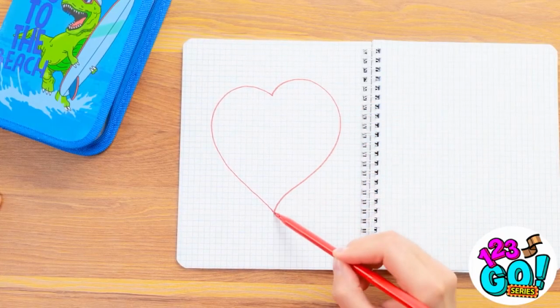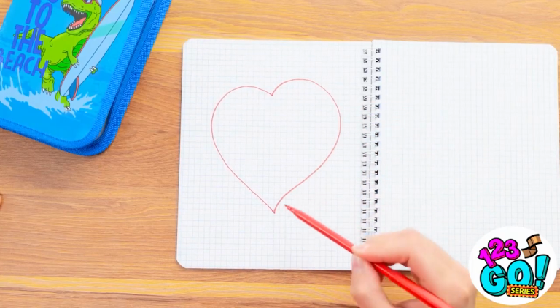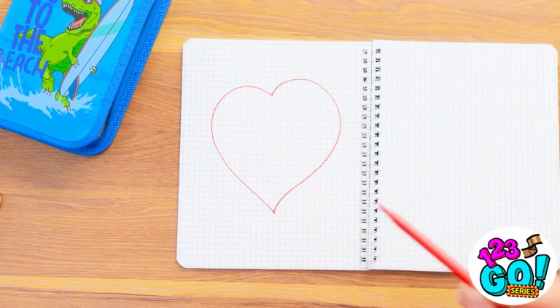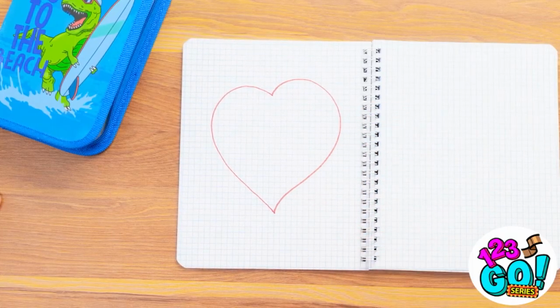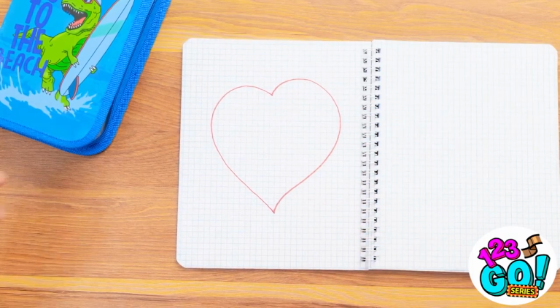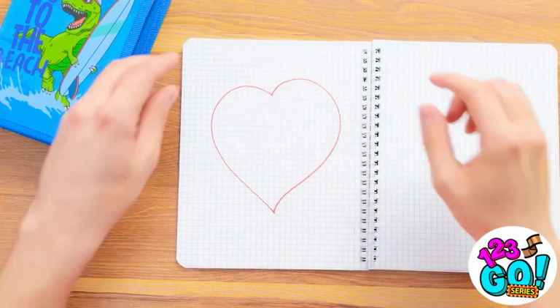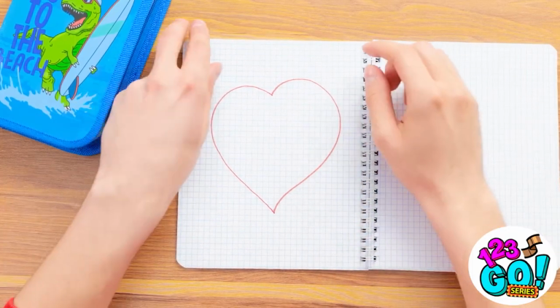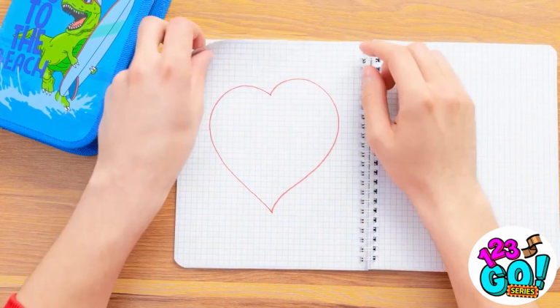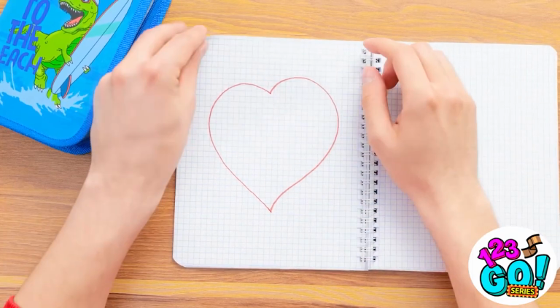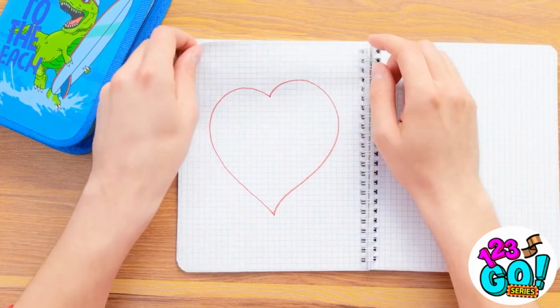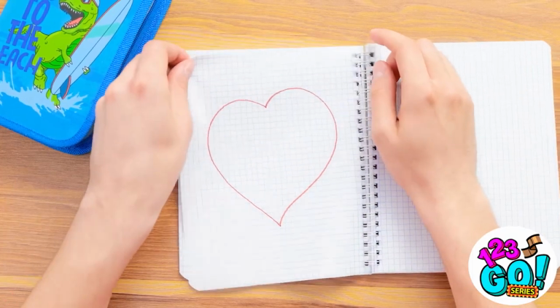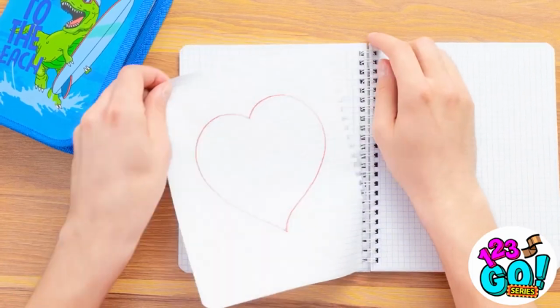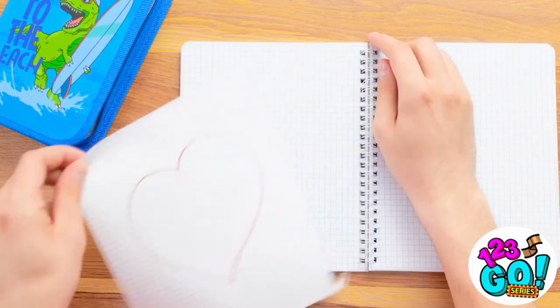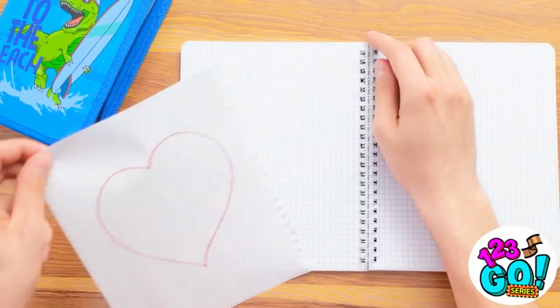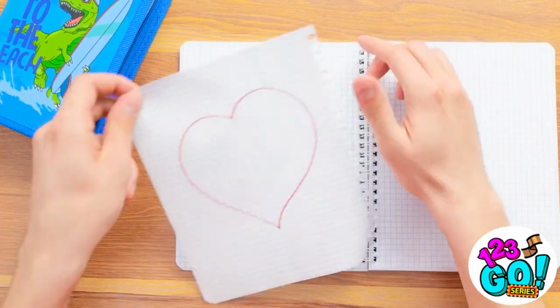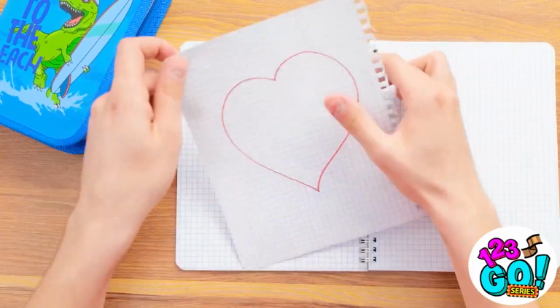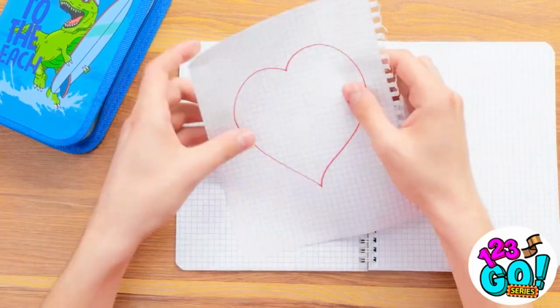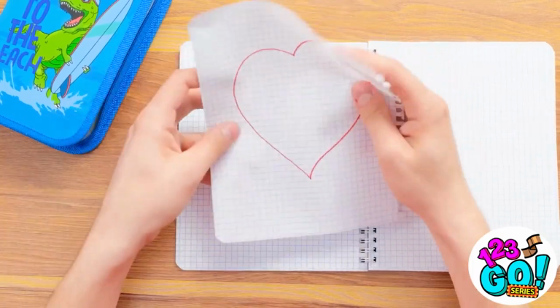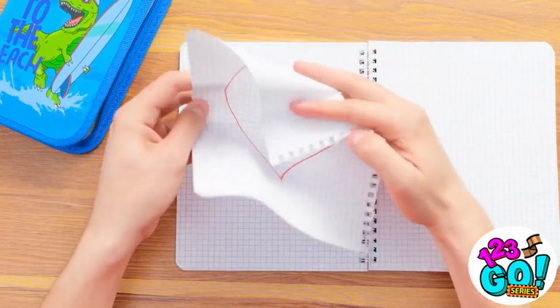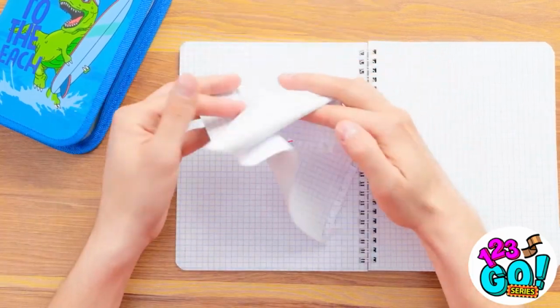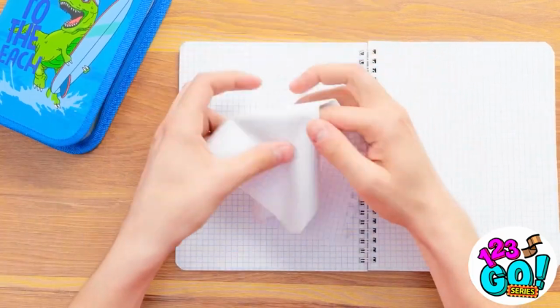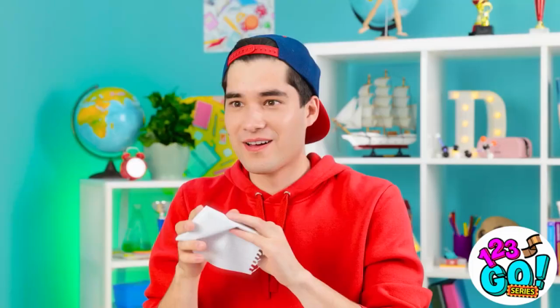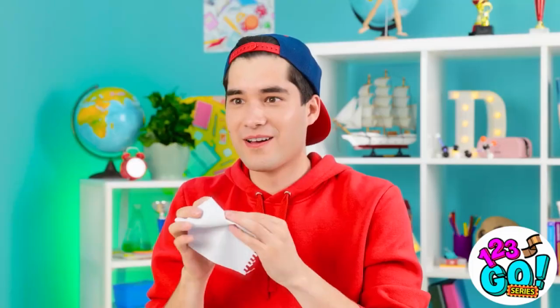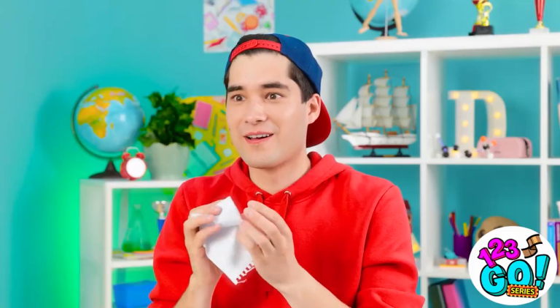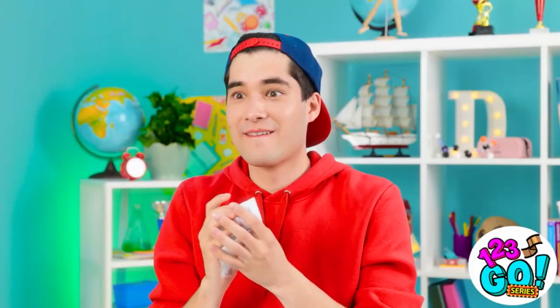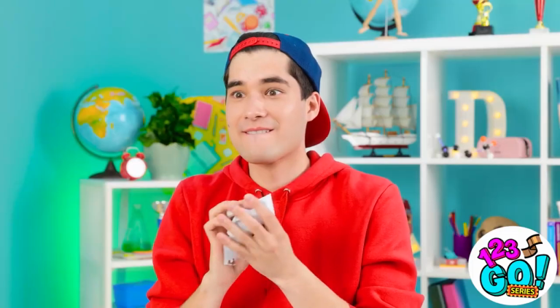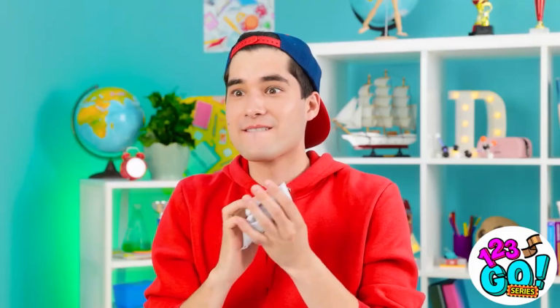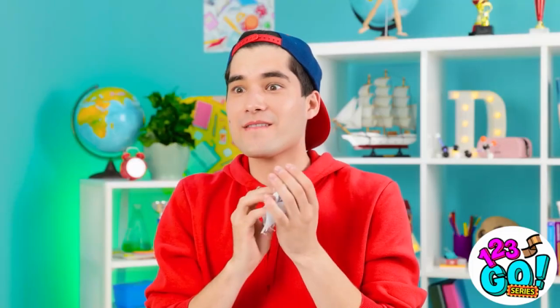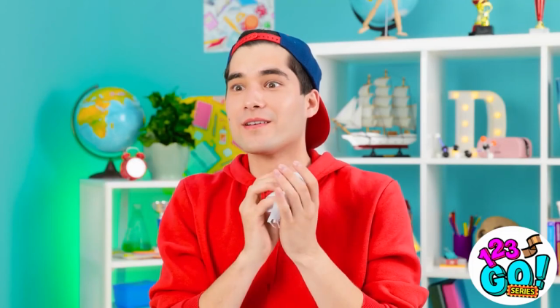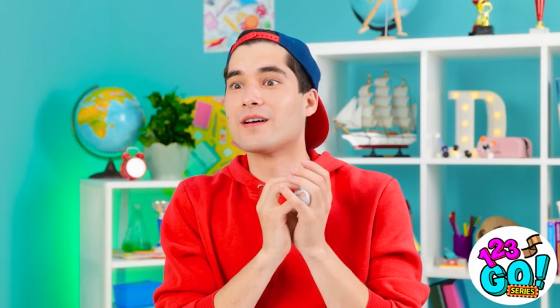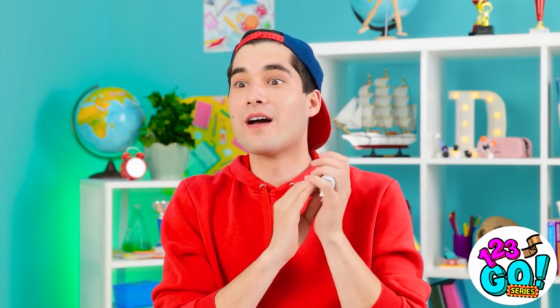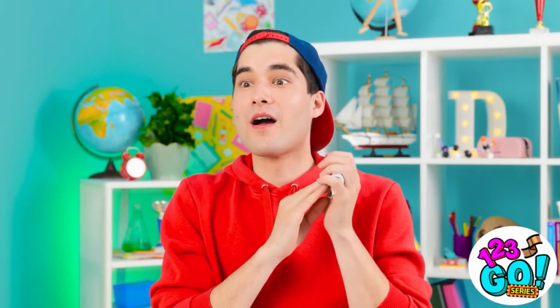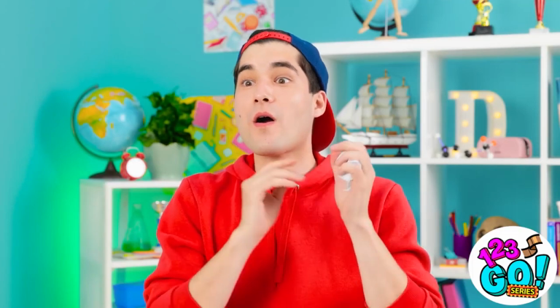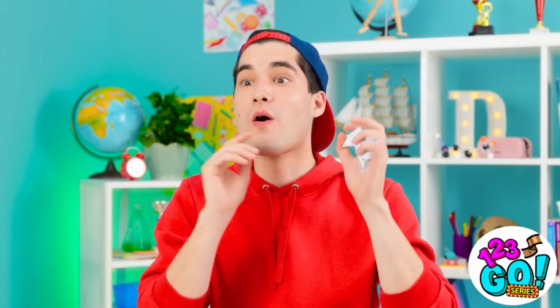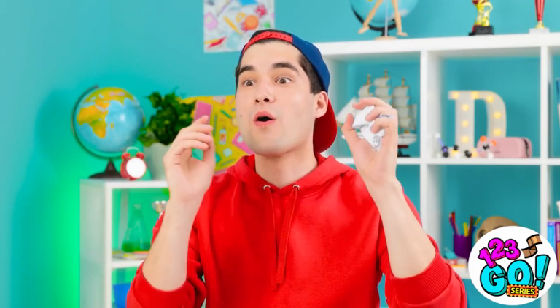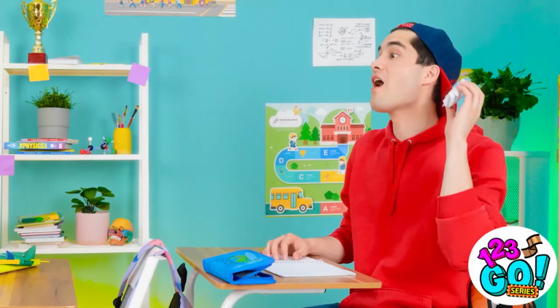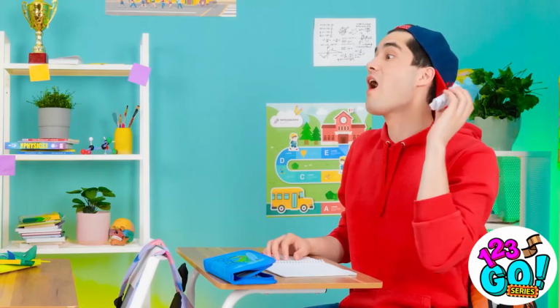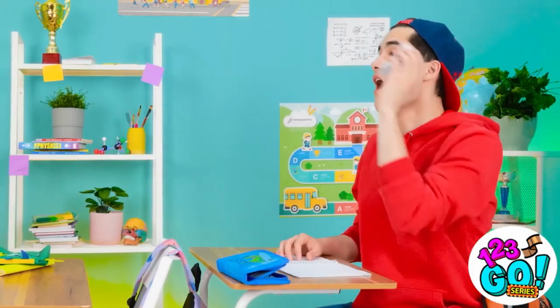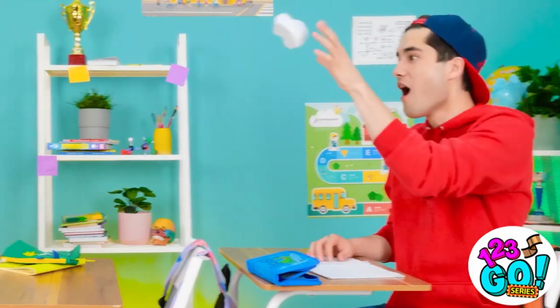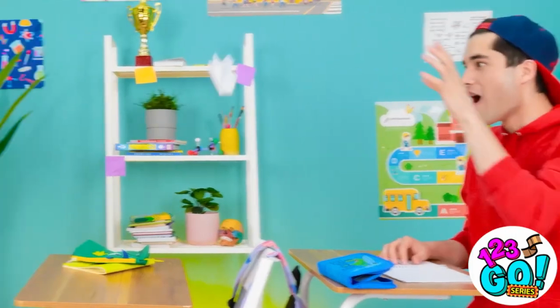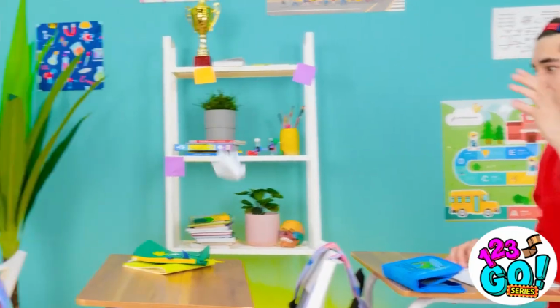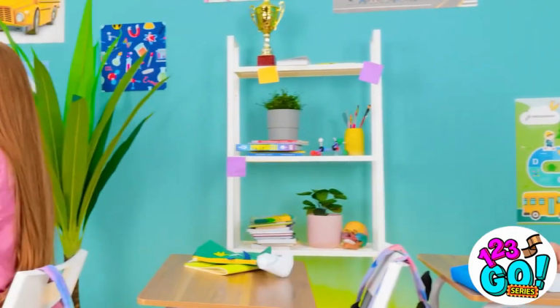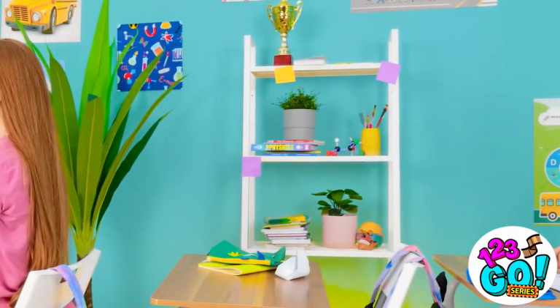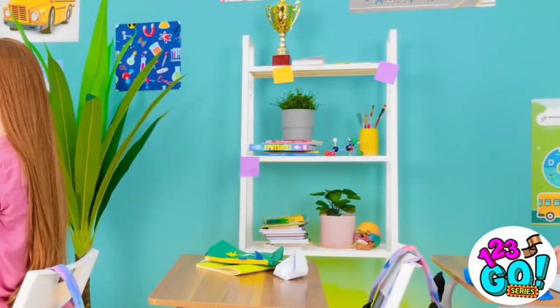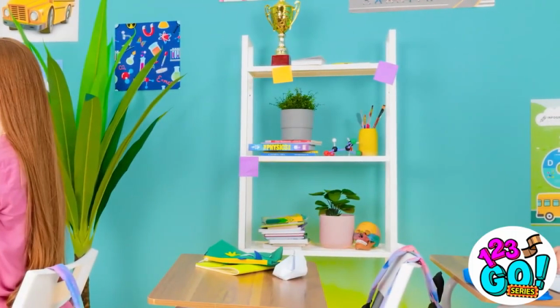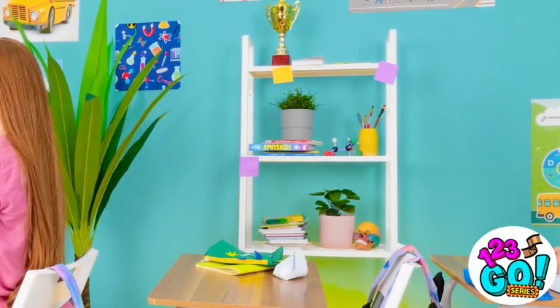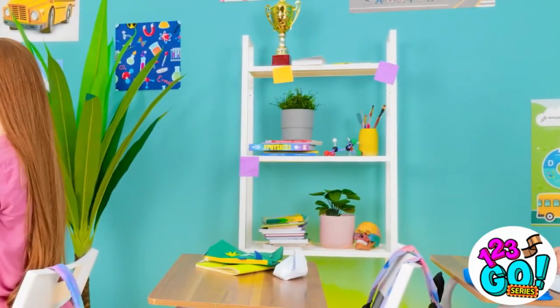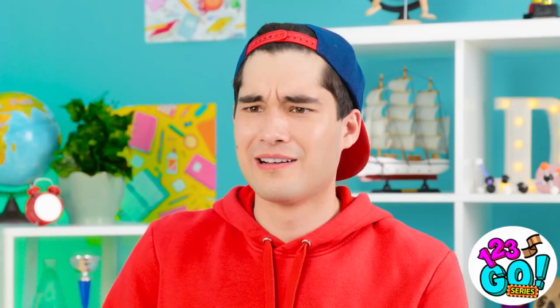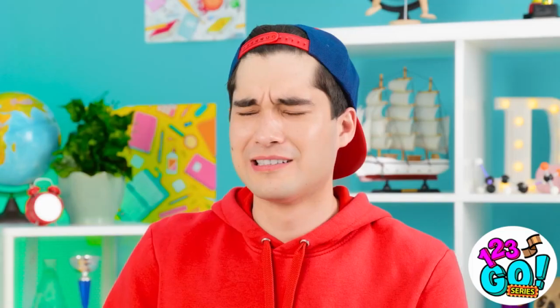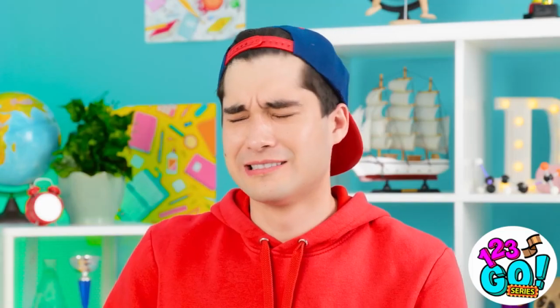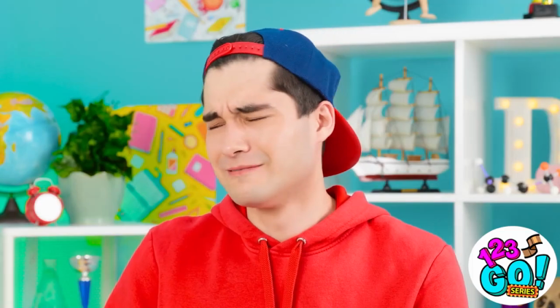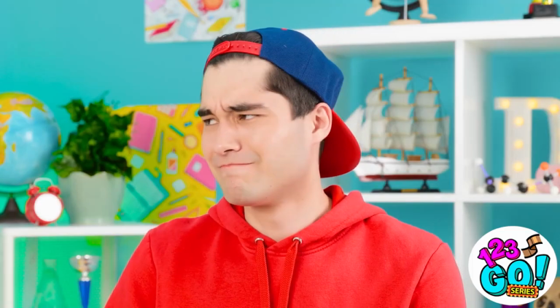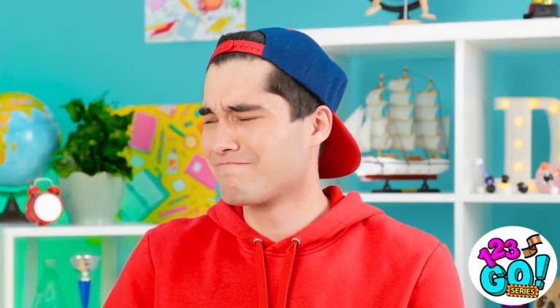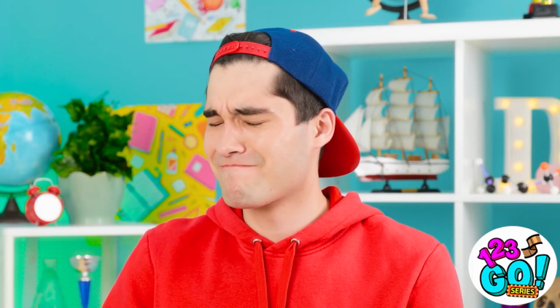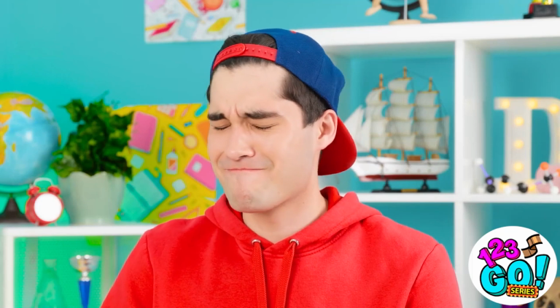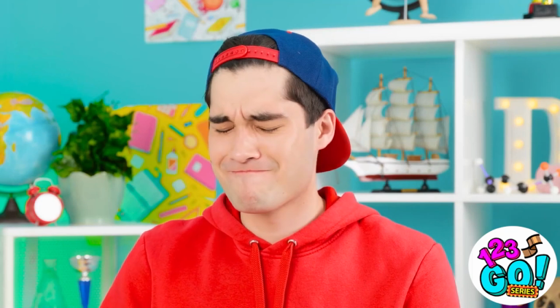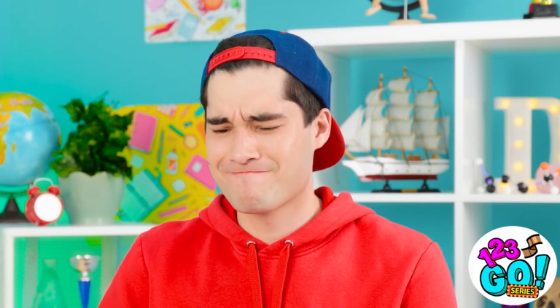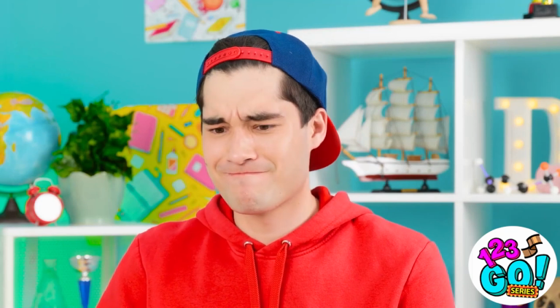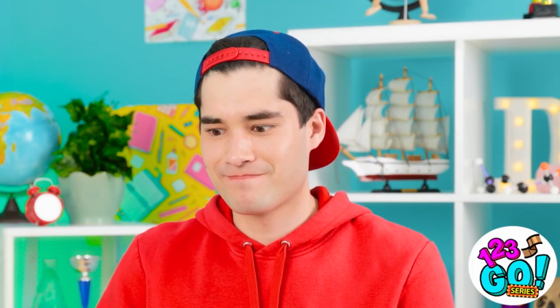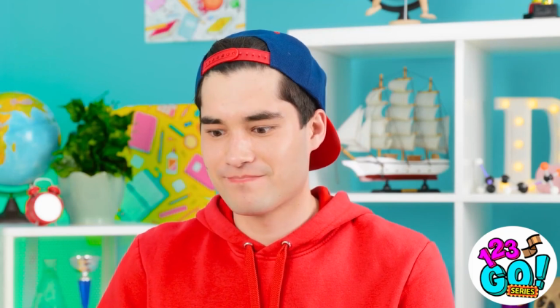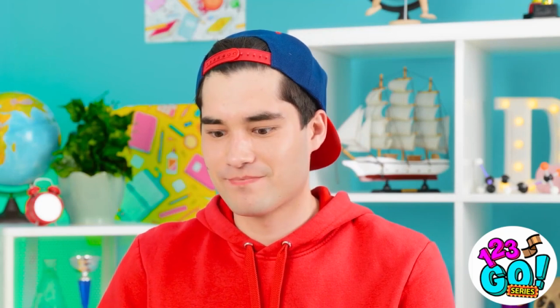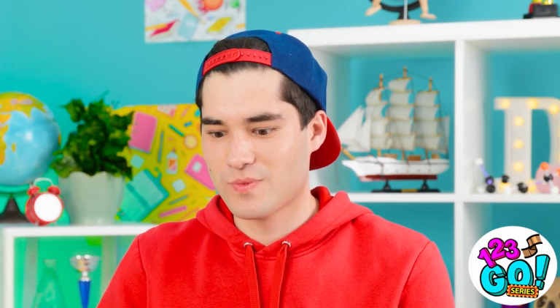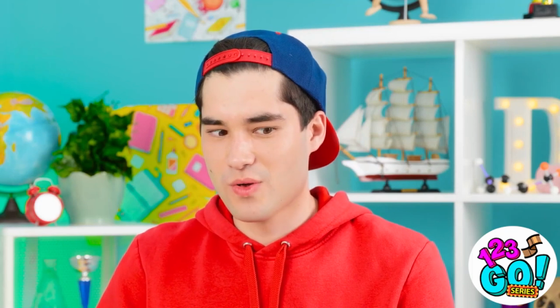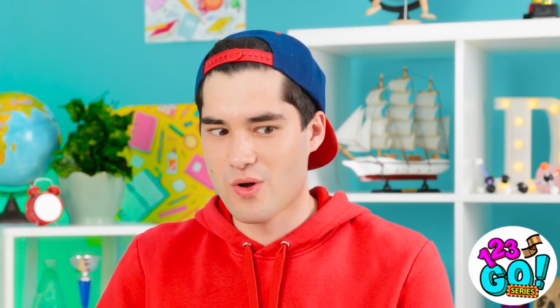This is perfect. Now to send it by airmail. I need to work on my throws.